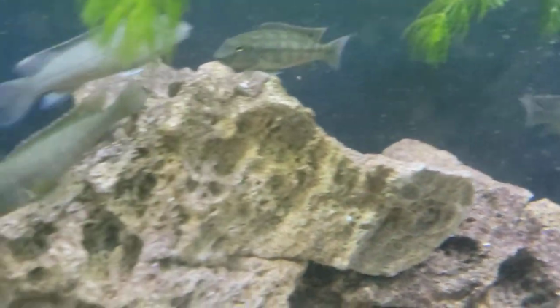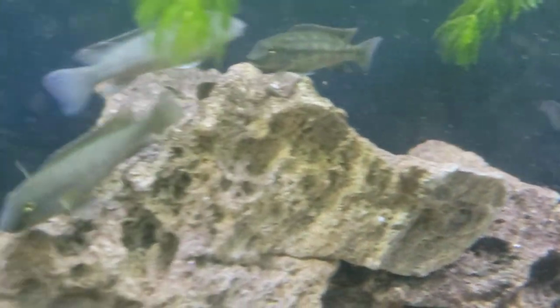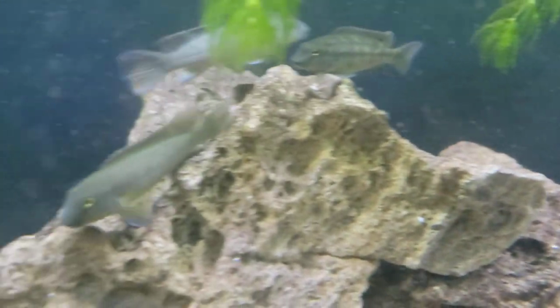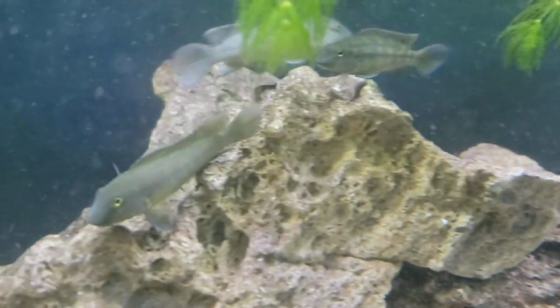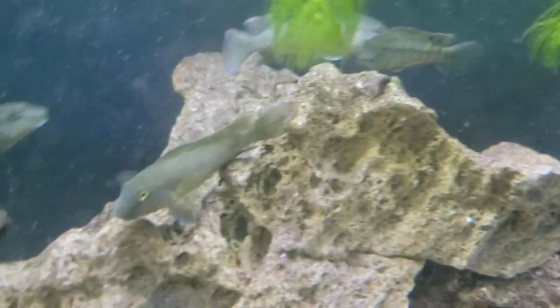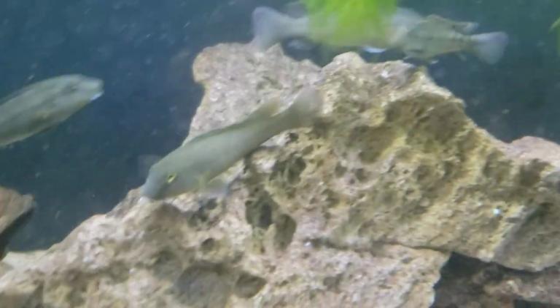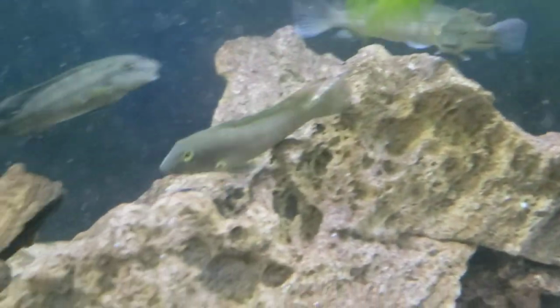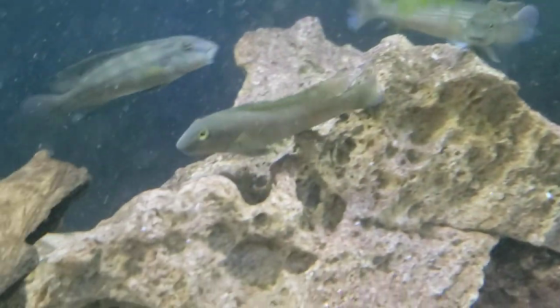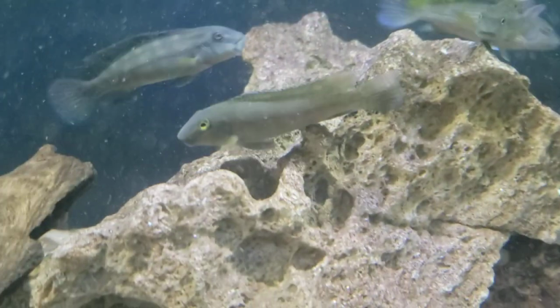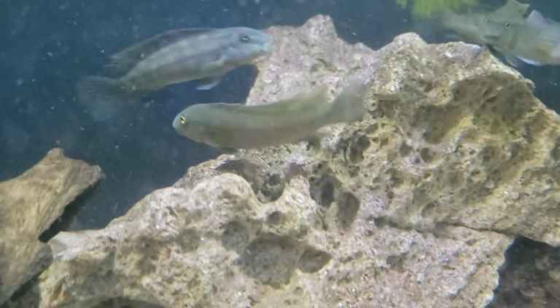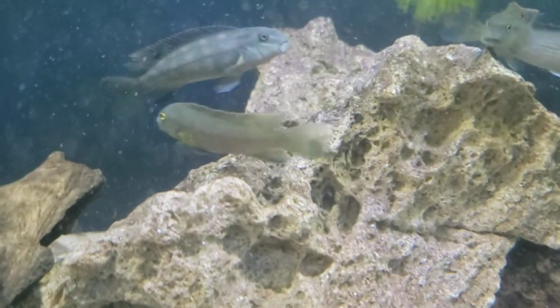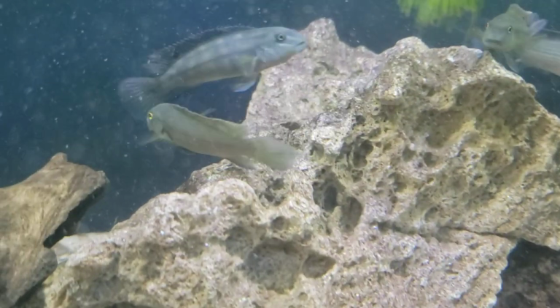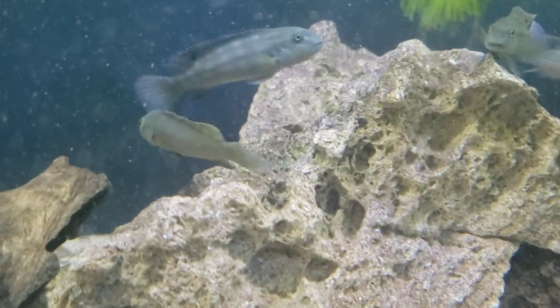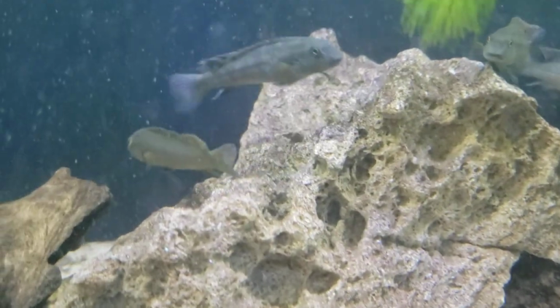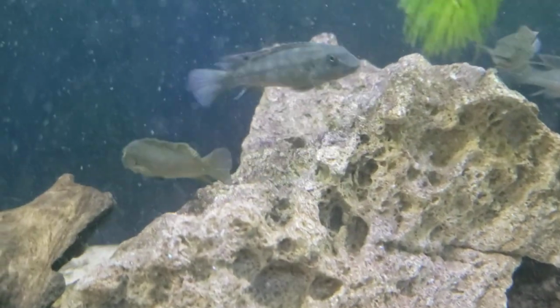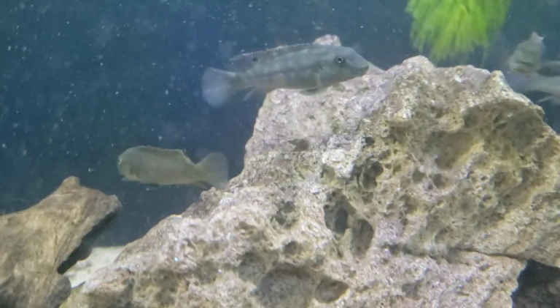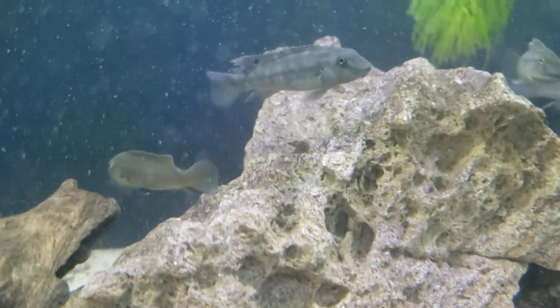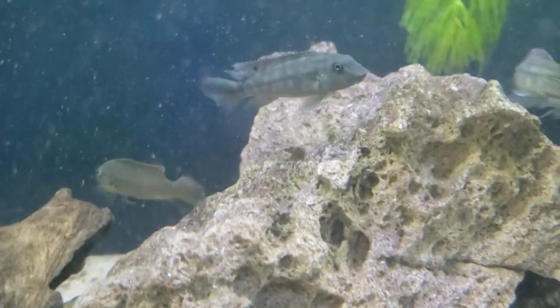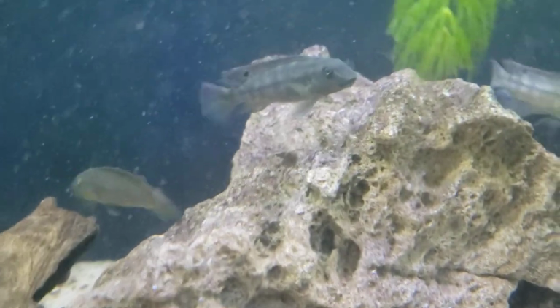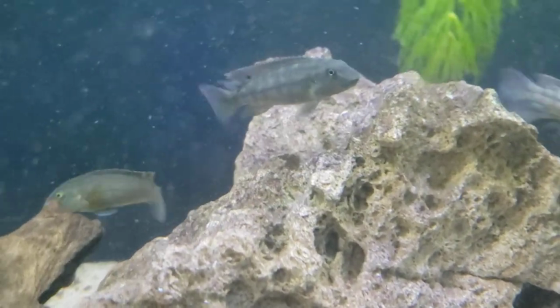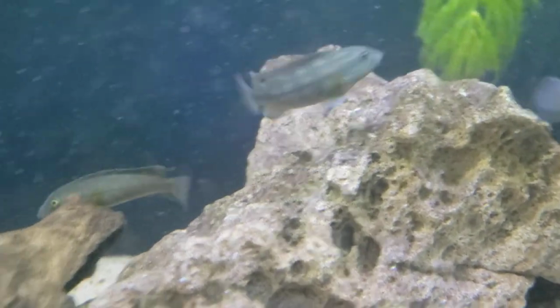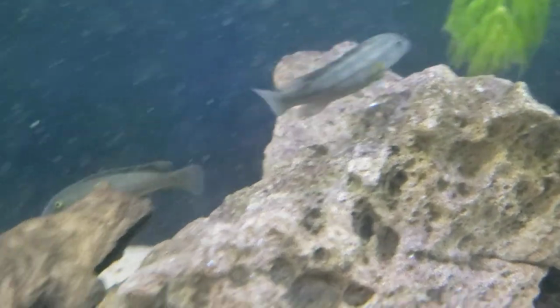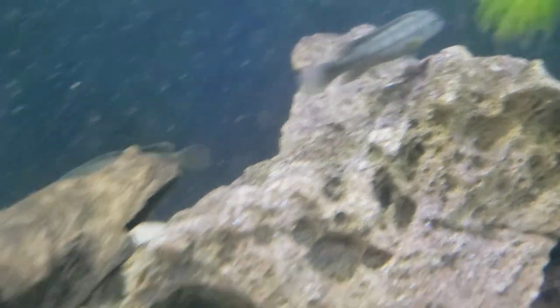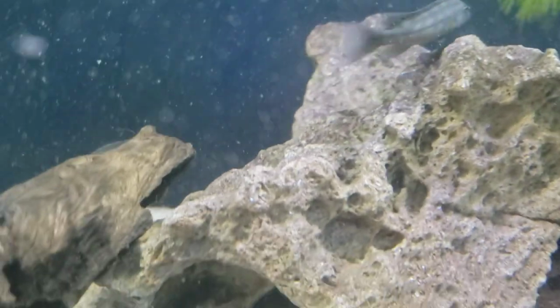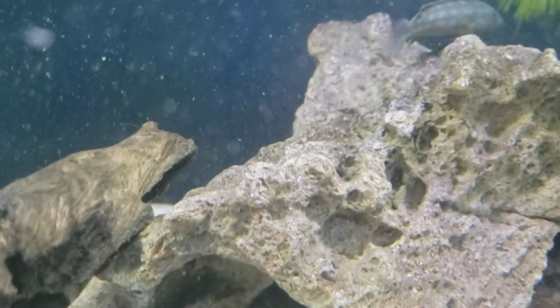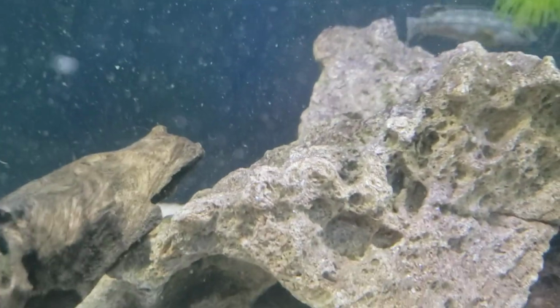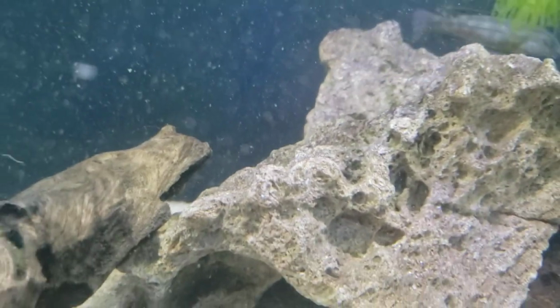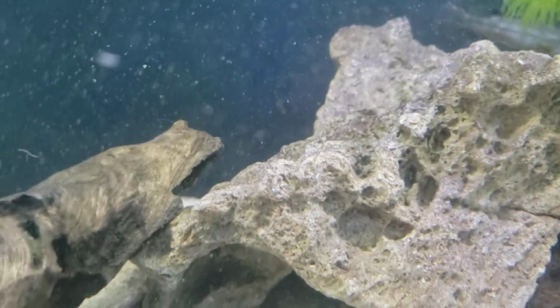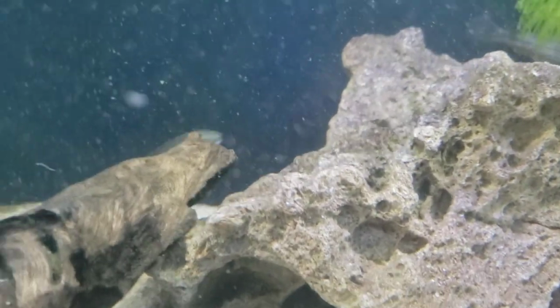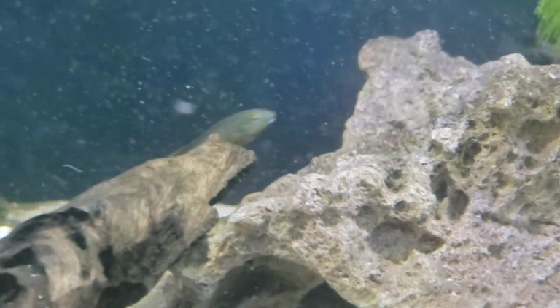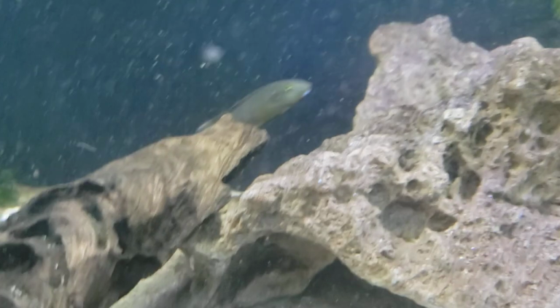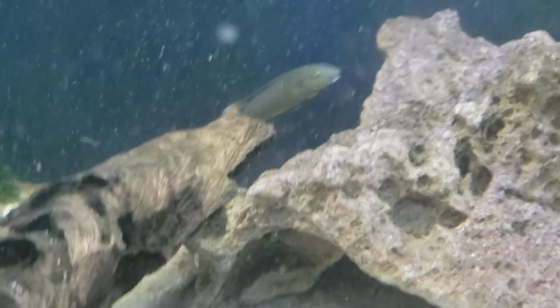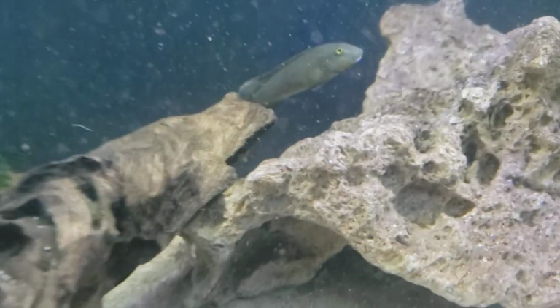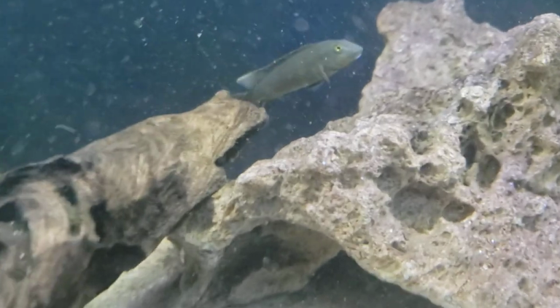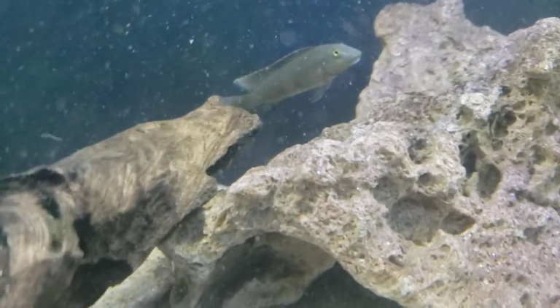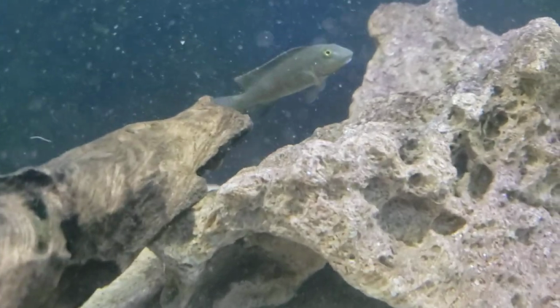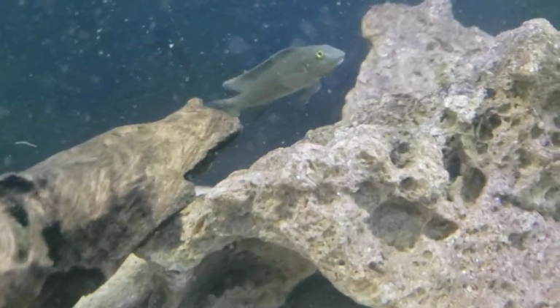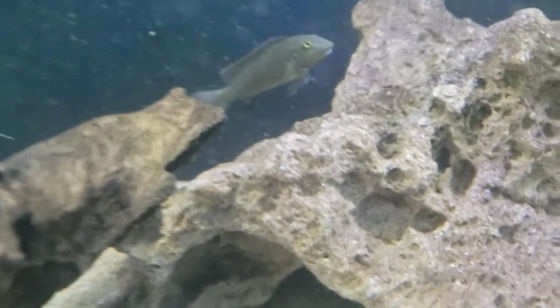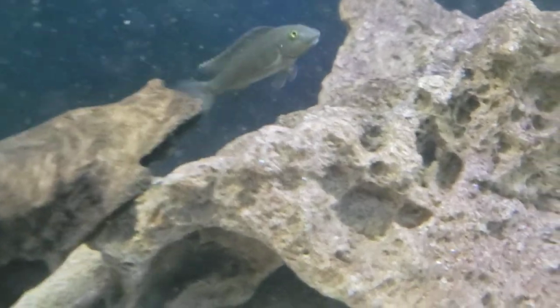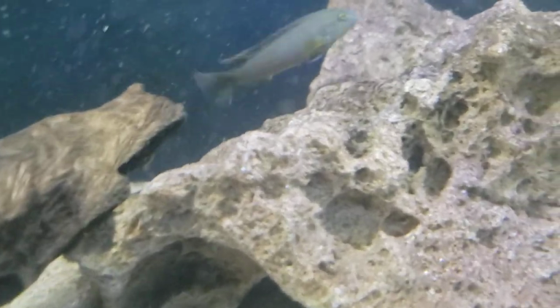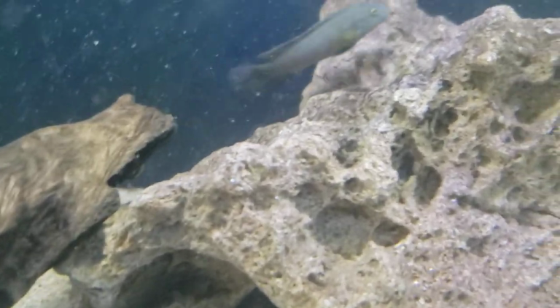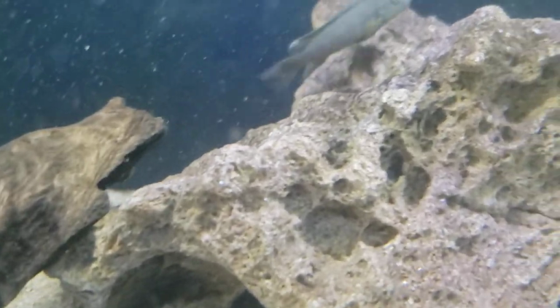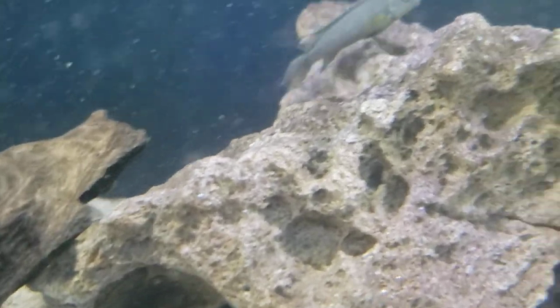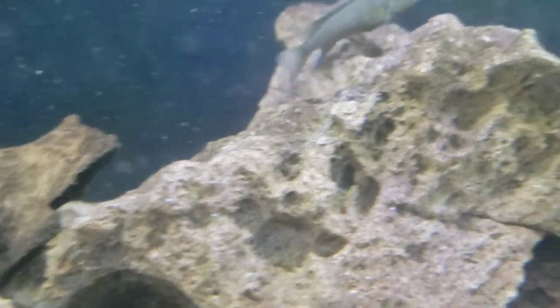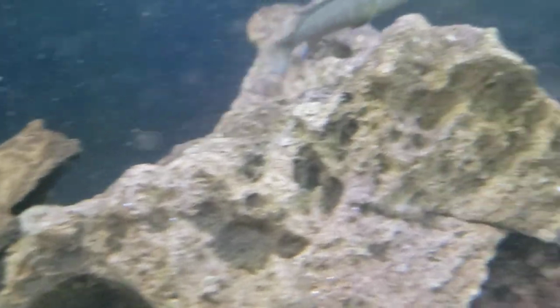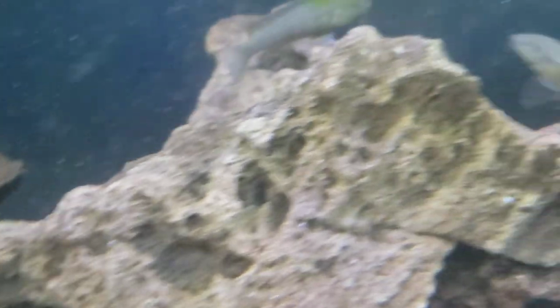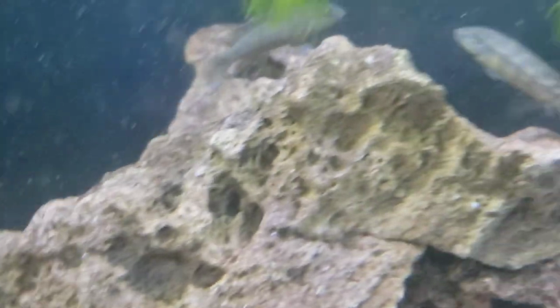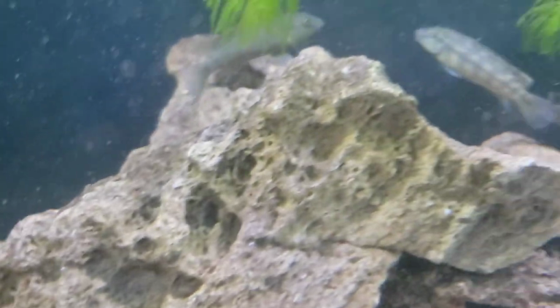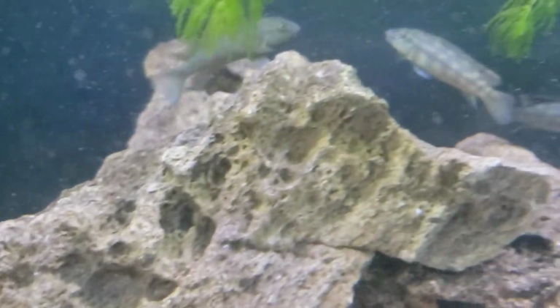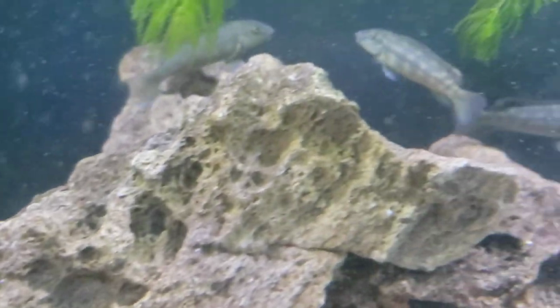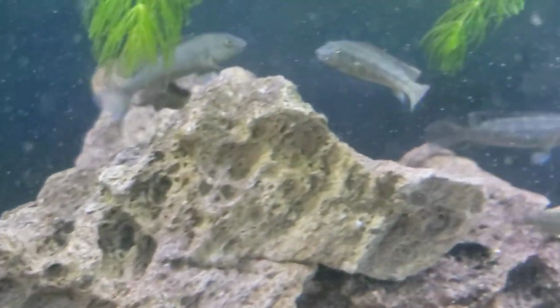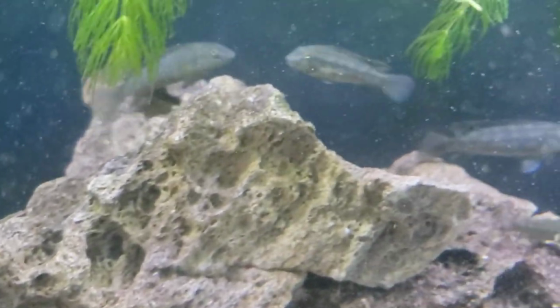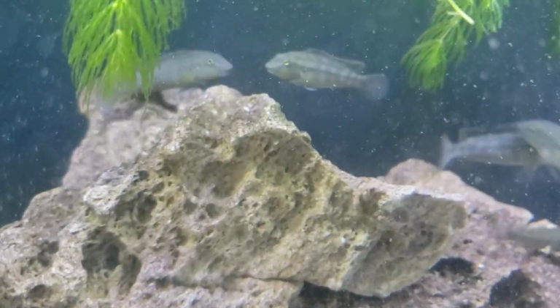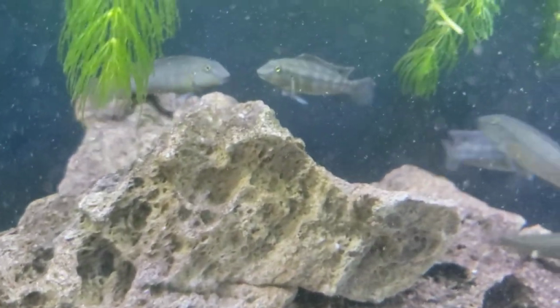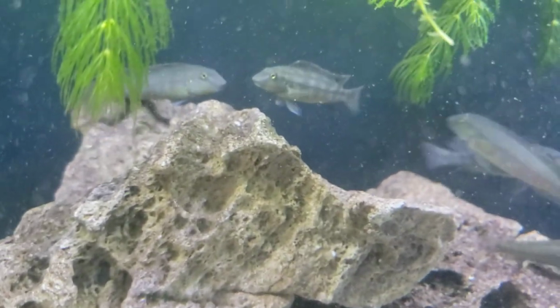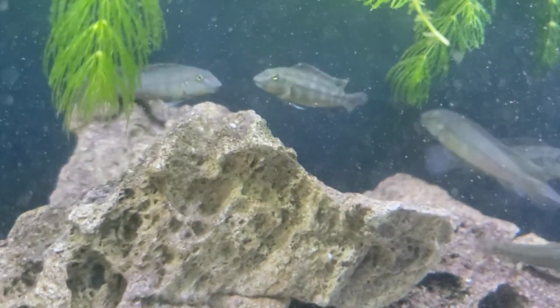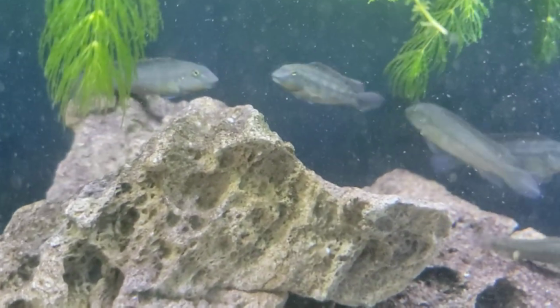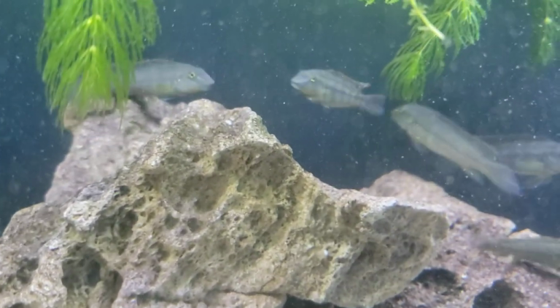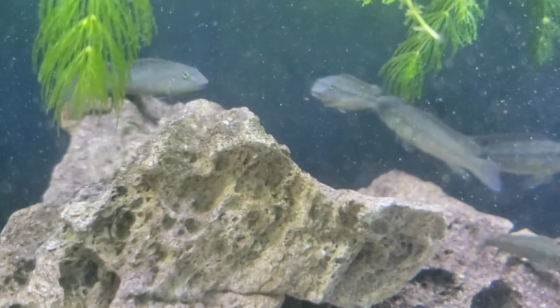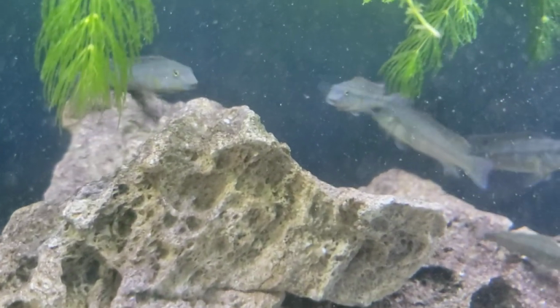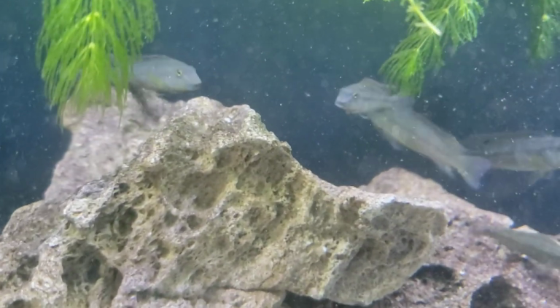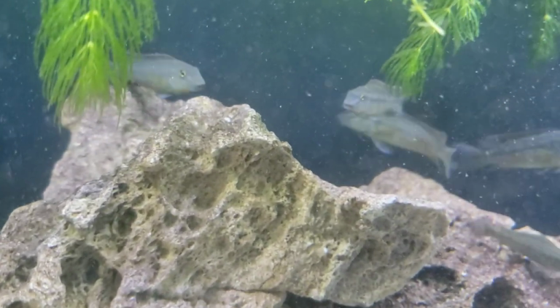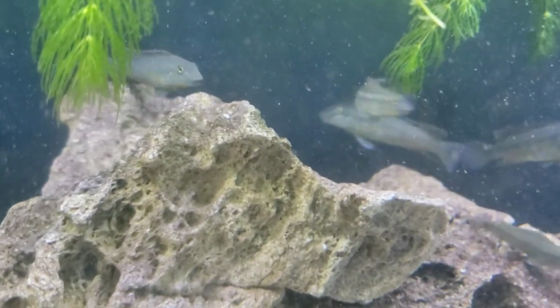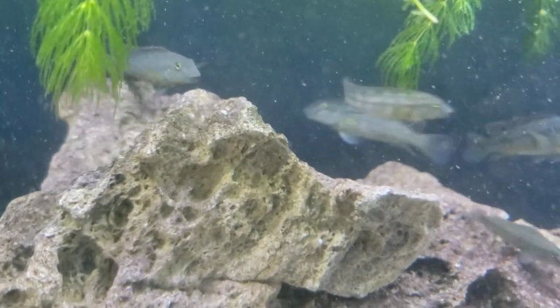When you start this hobby, you always seem to run out of tank space — I don't know why that is but it always seems to happen.